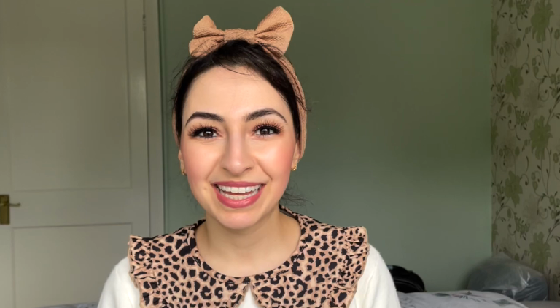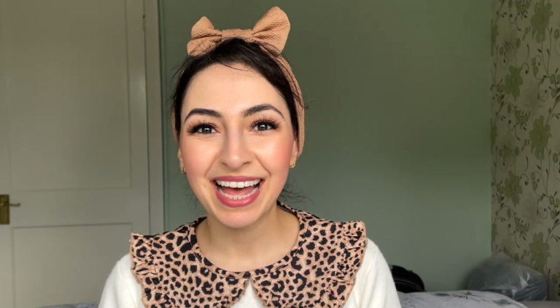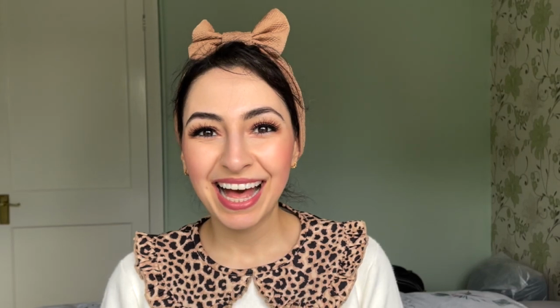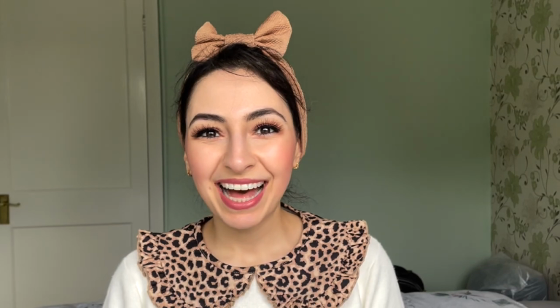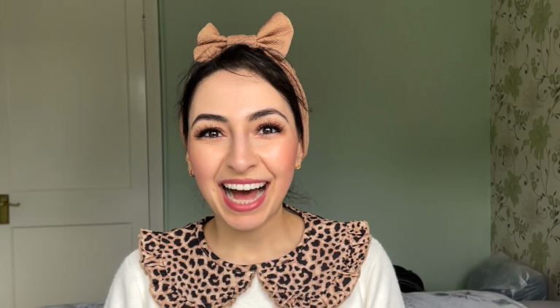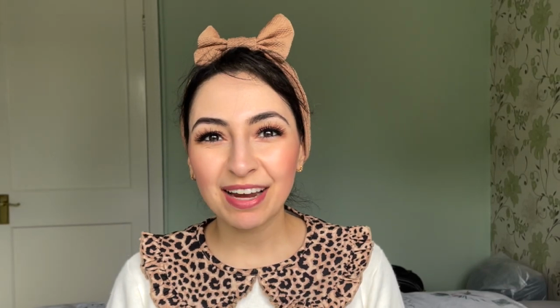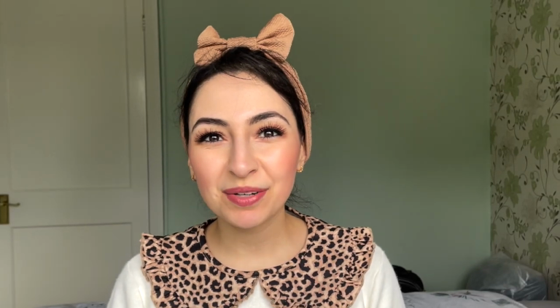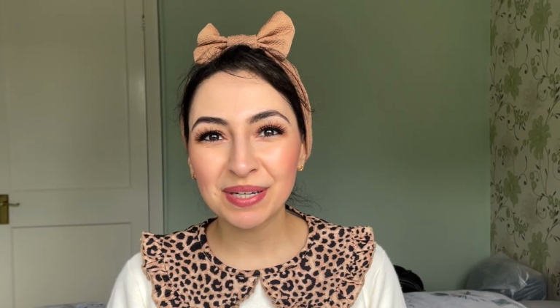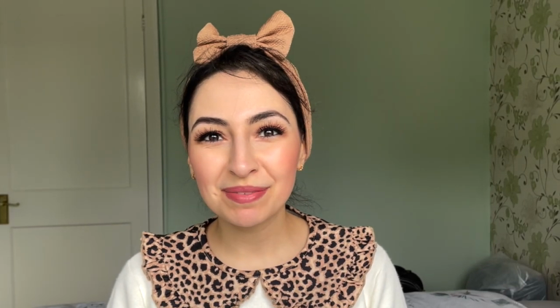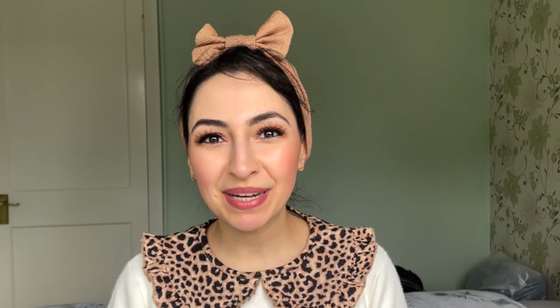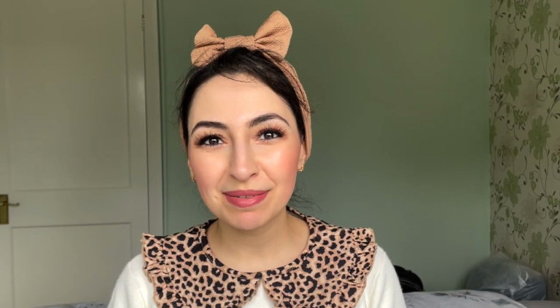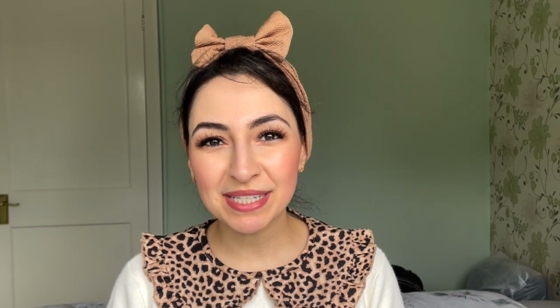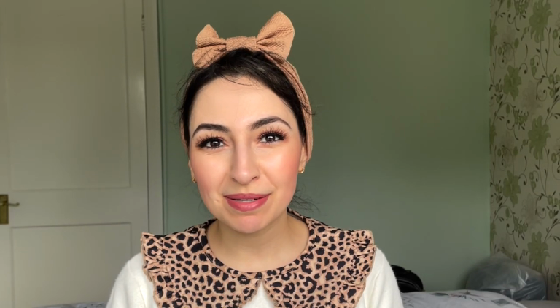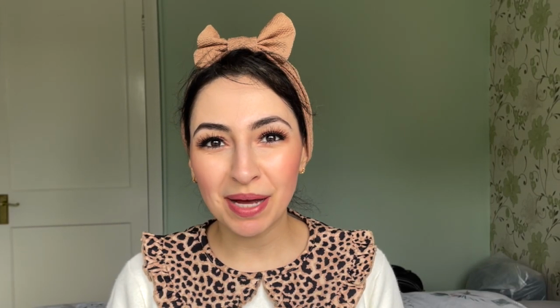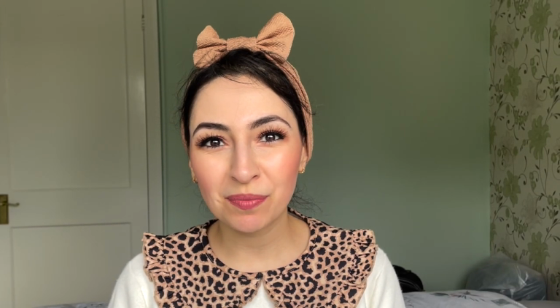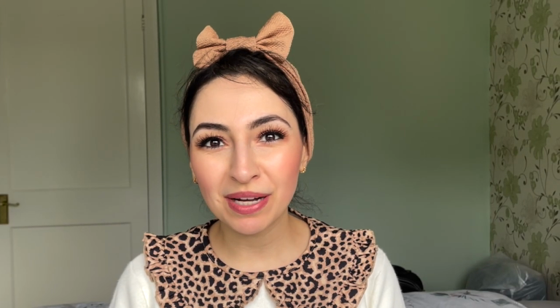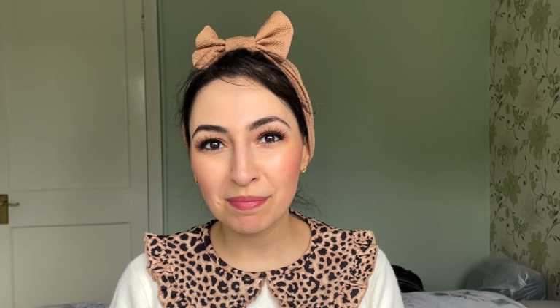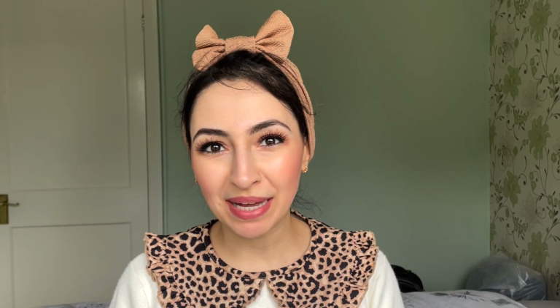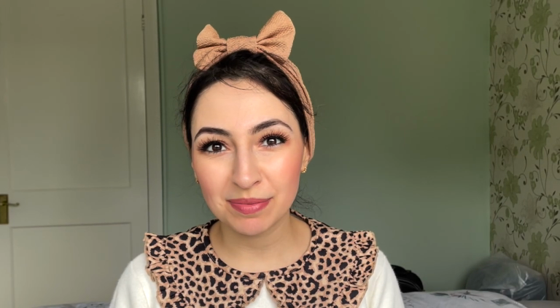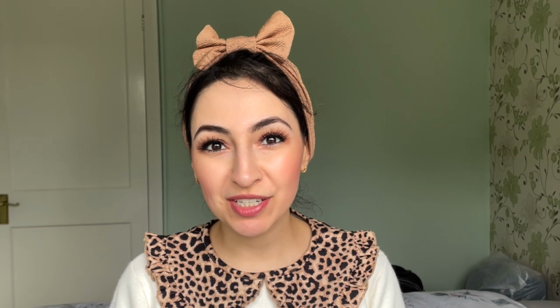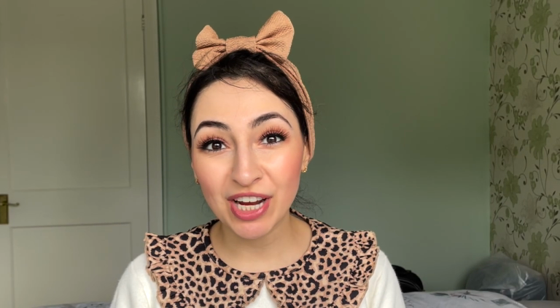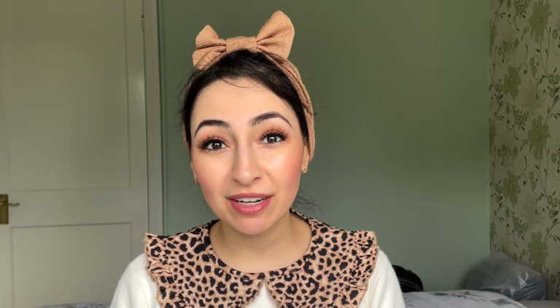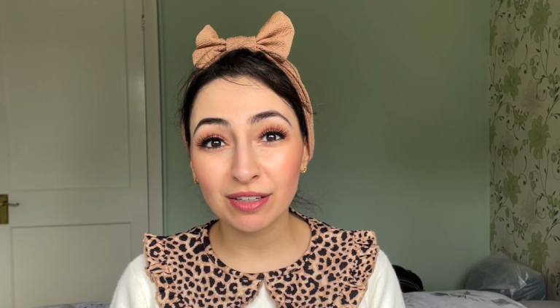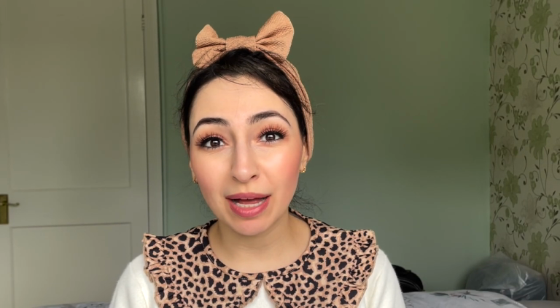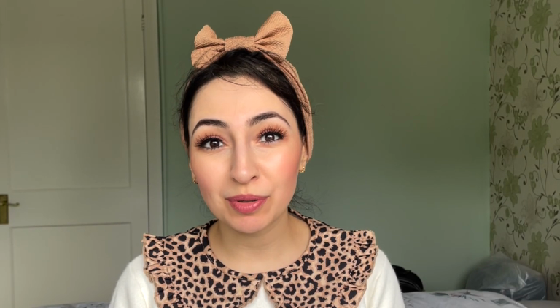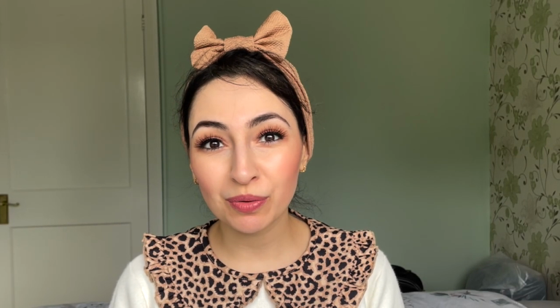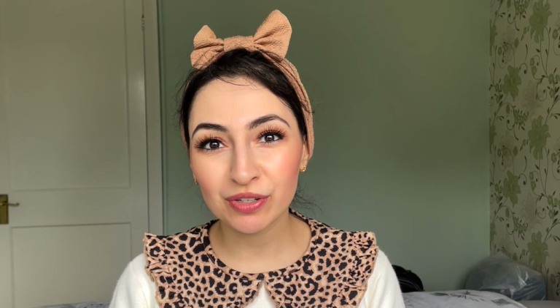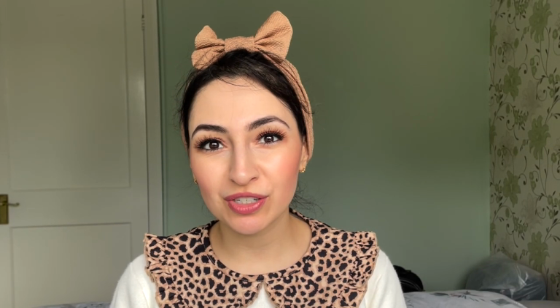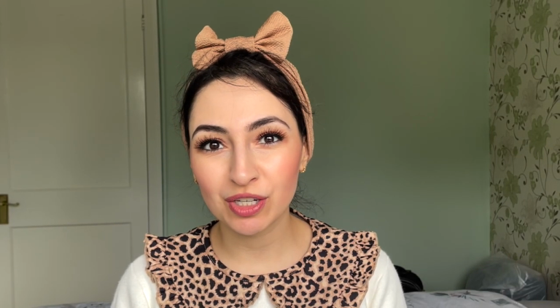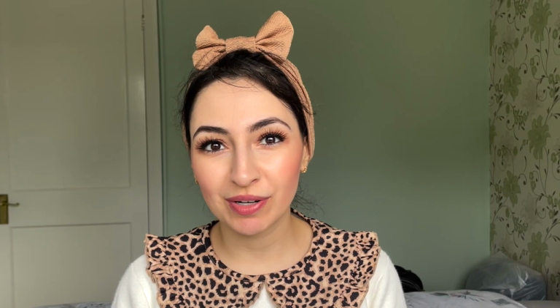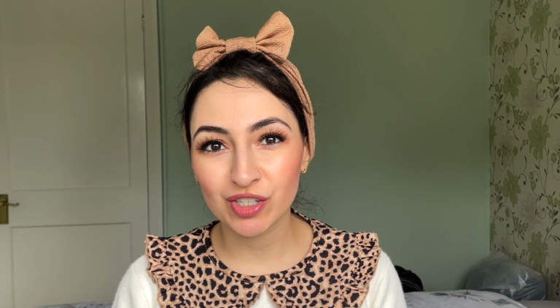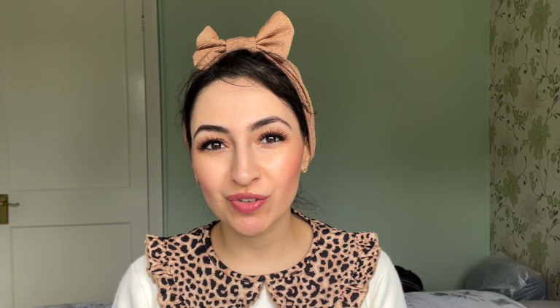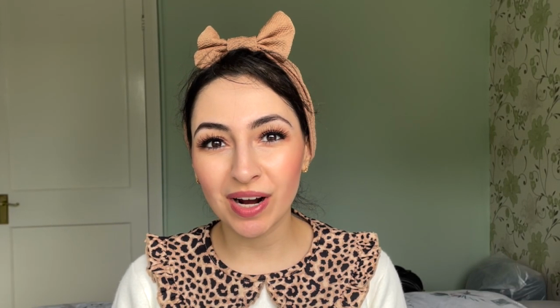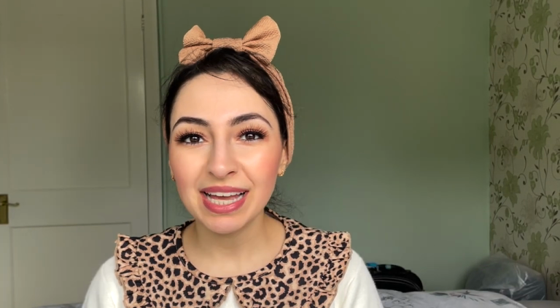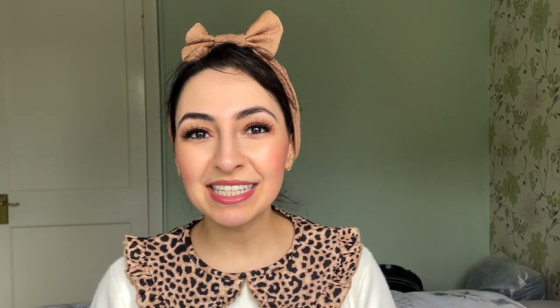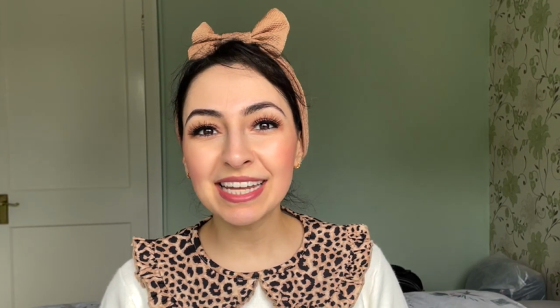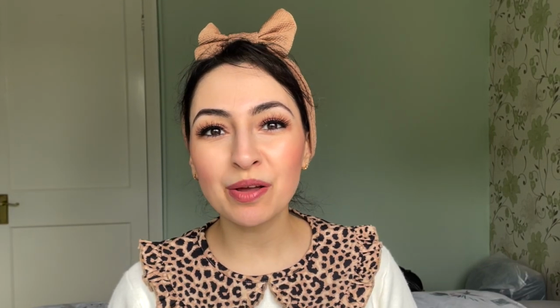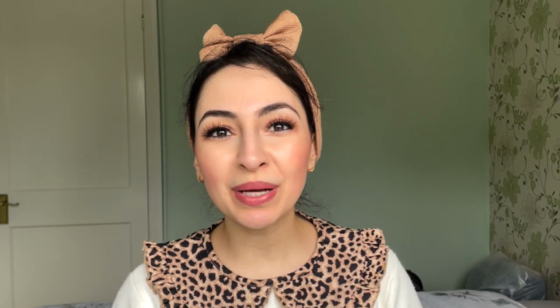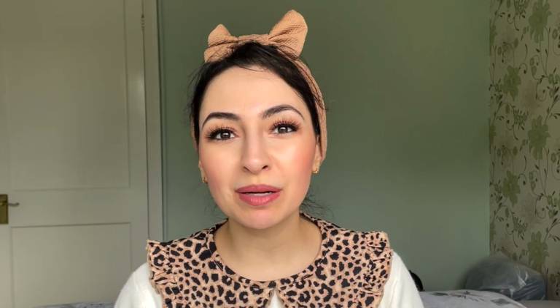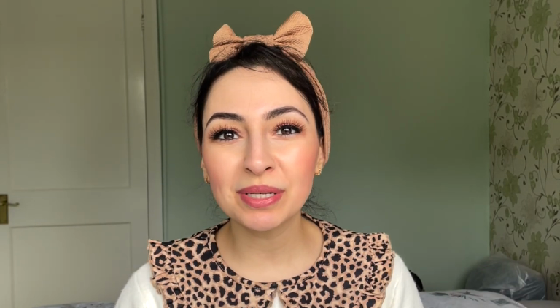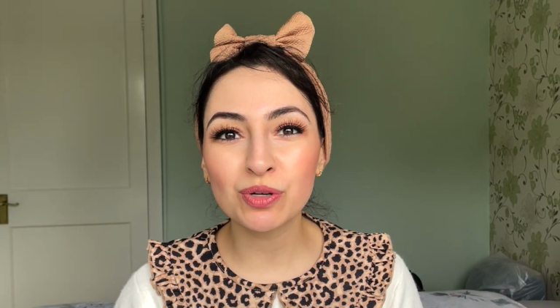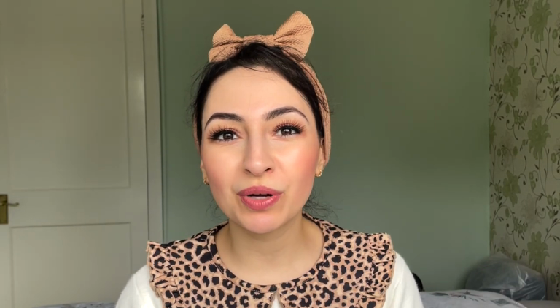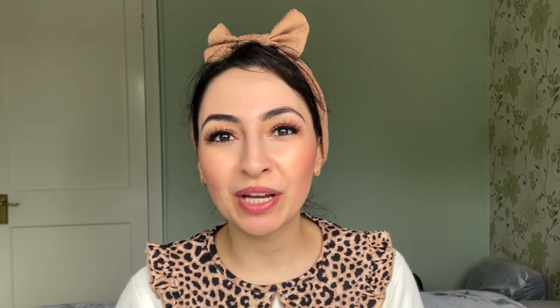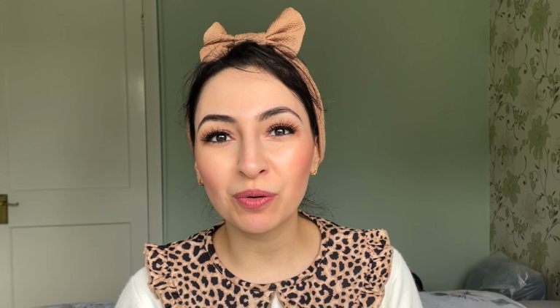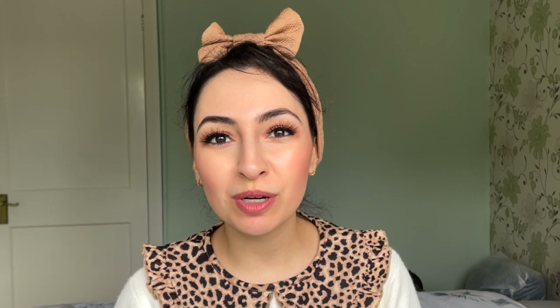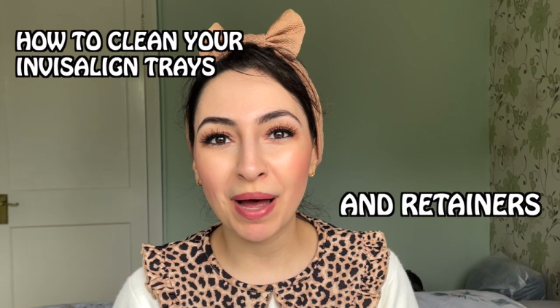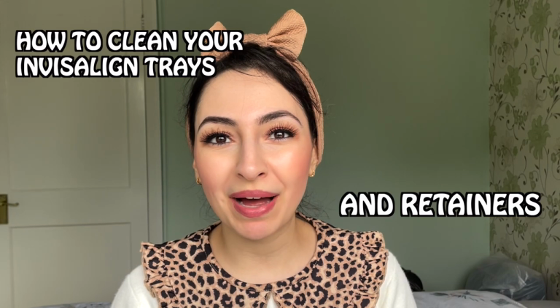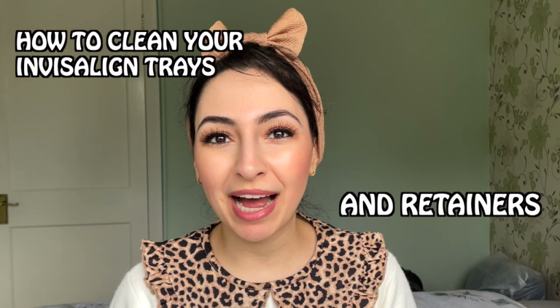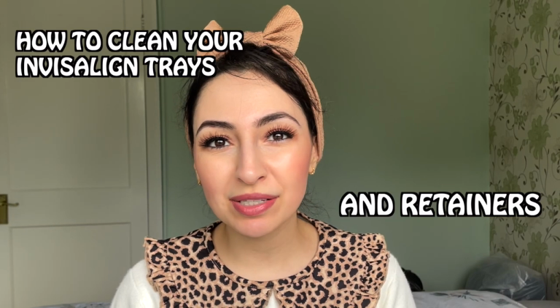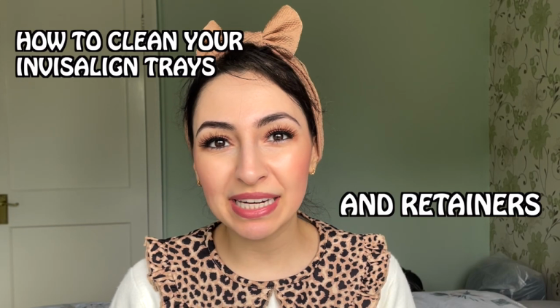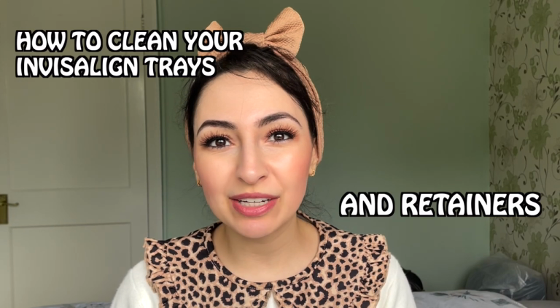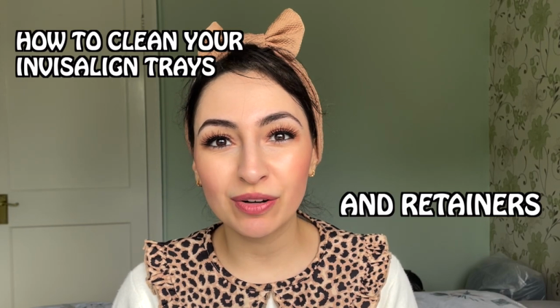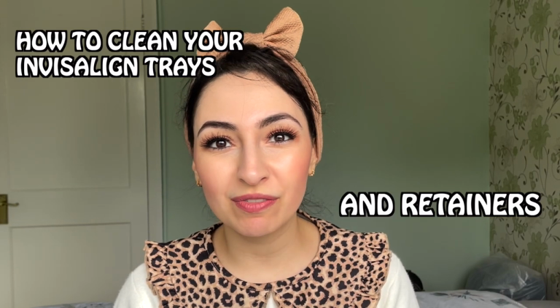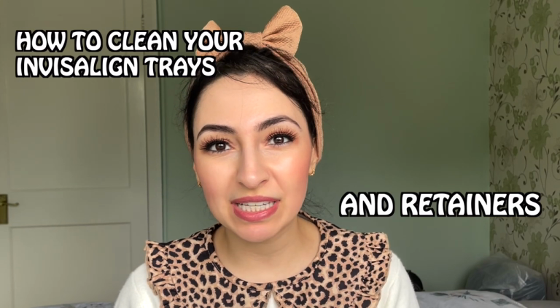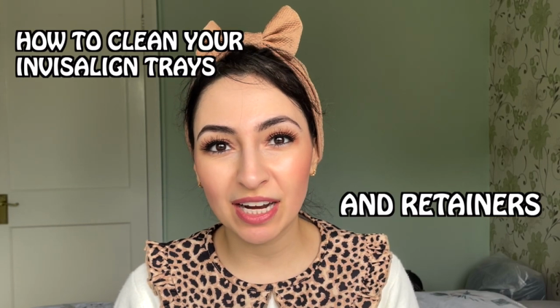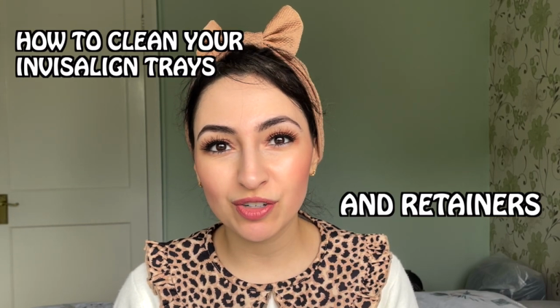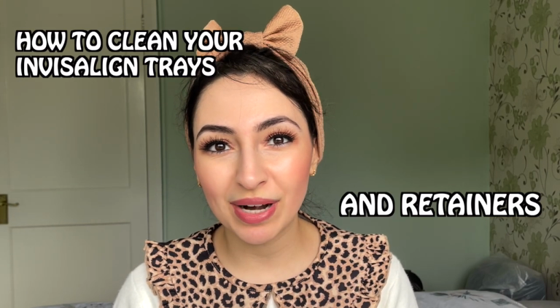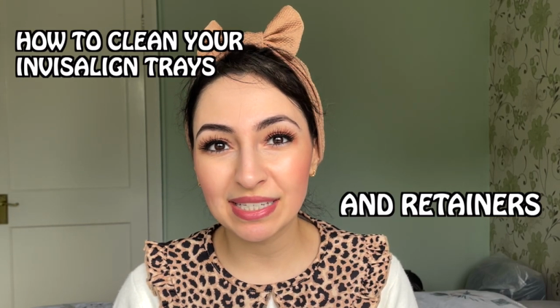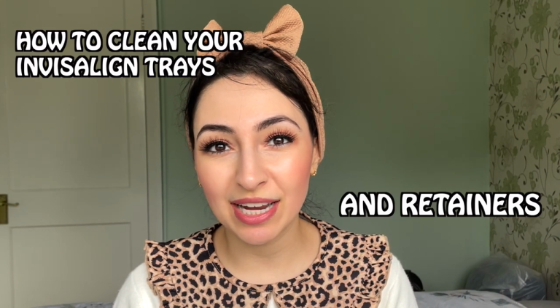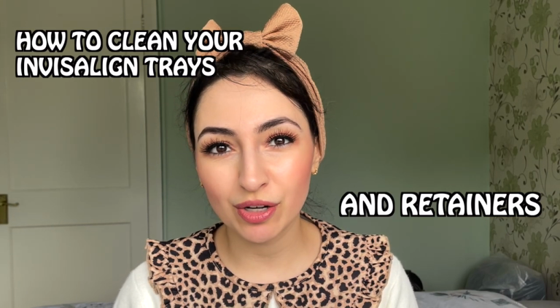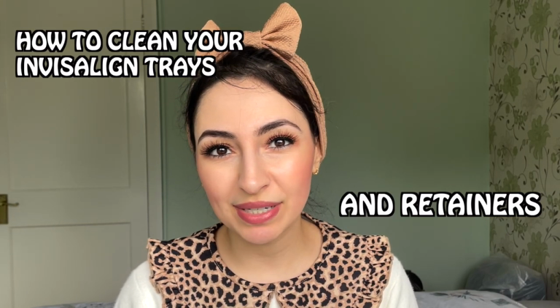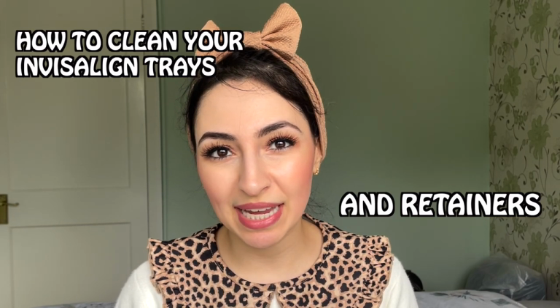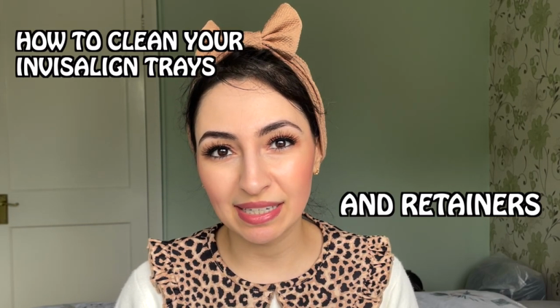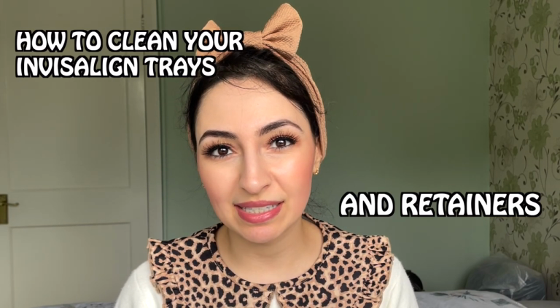Hi everyone, my name is Dima and welcome back to my channel. I'm an orthodontic registrar and today we're going to be talking all about how to clean your Invisalign trays and your retainers.